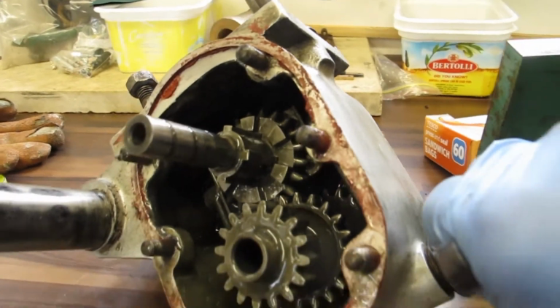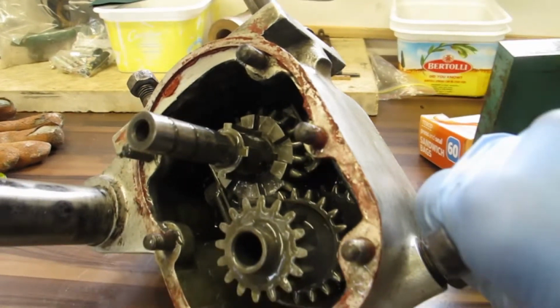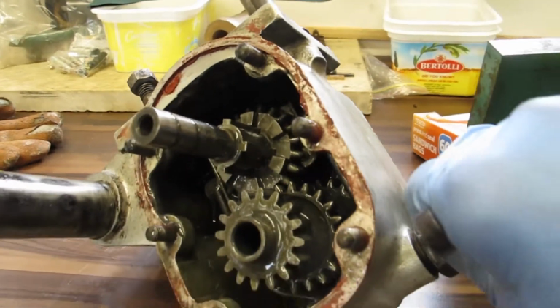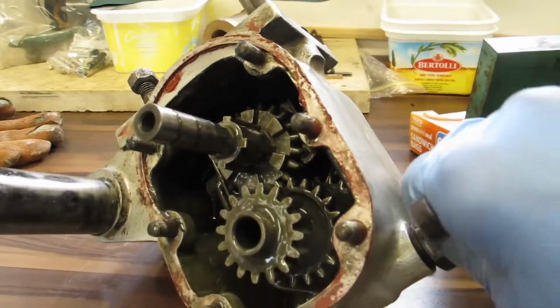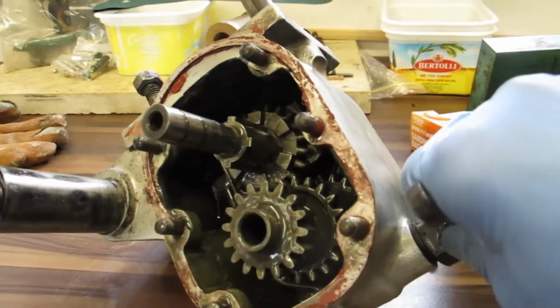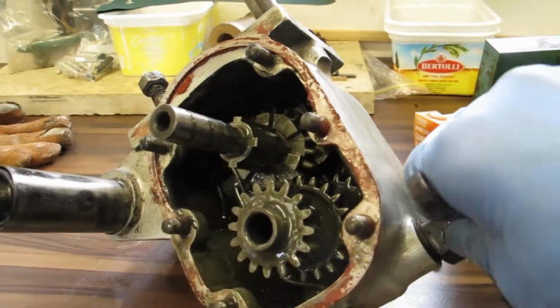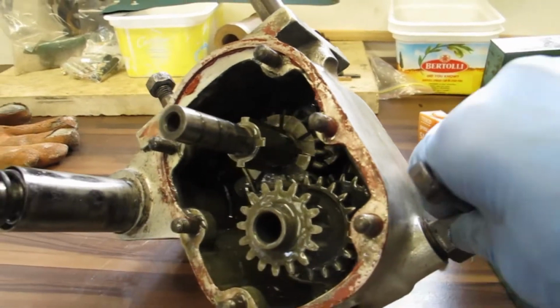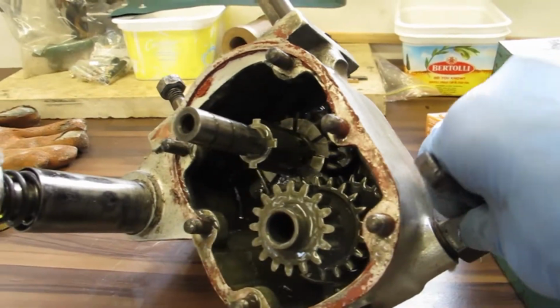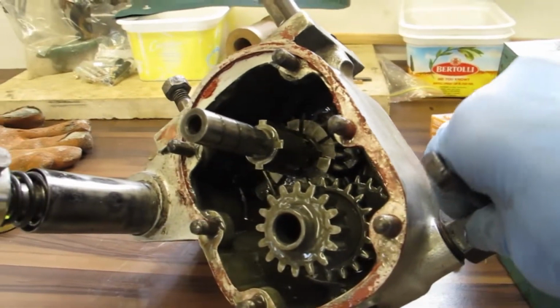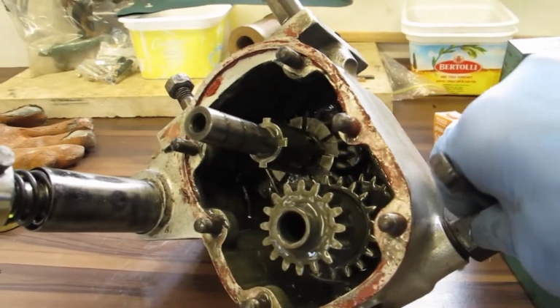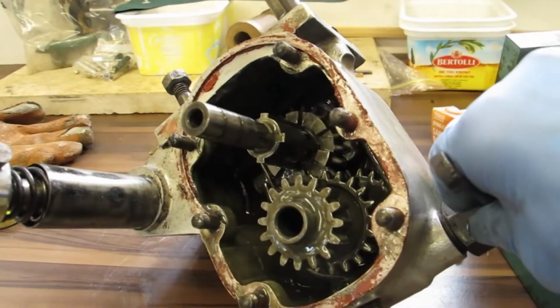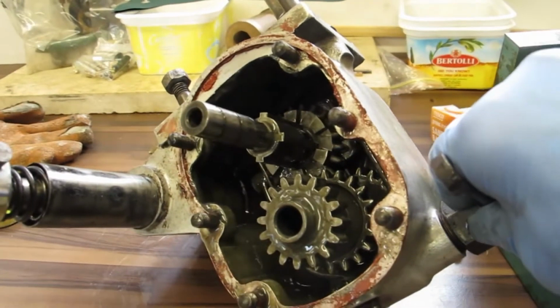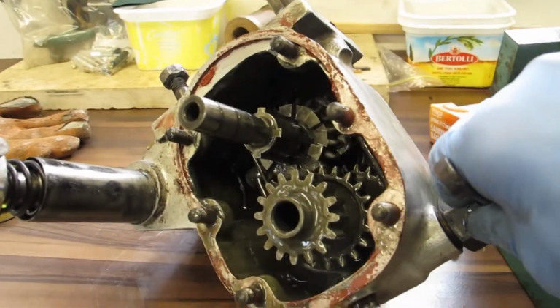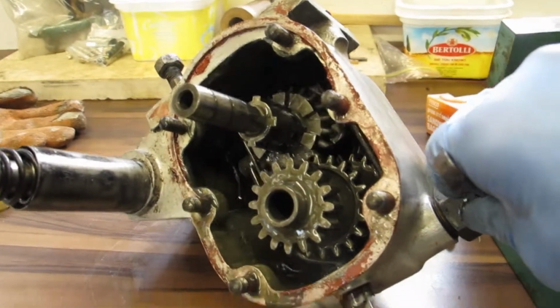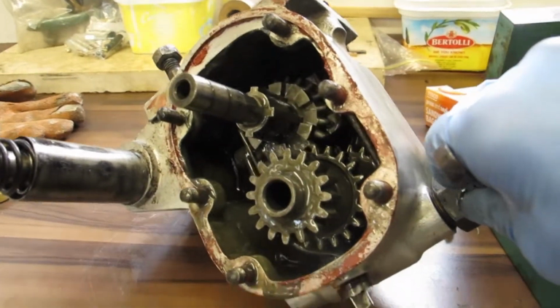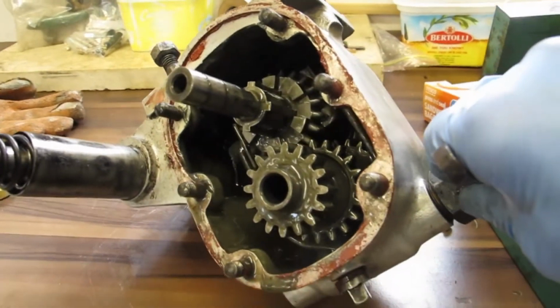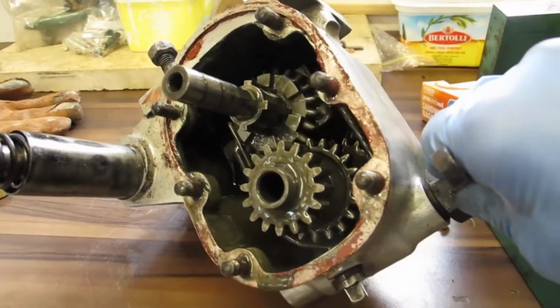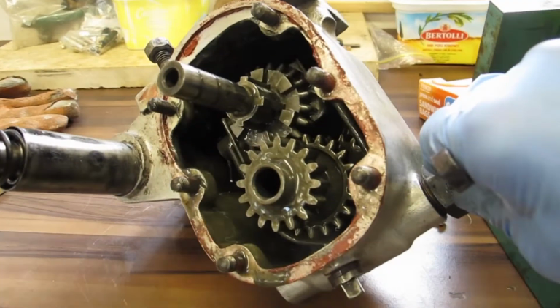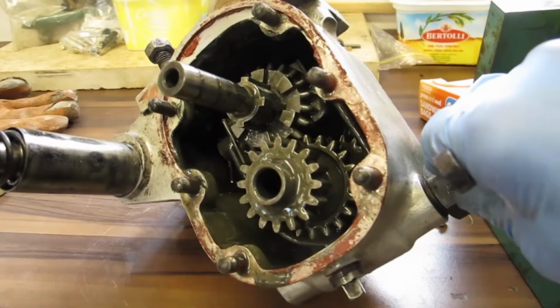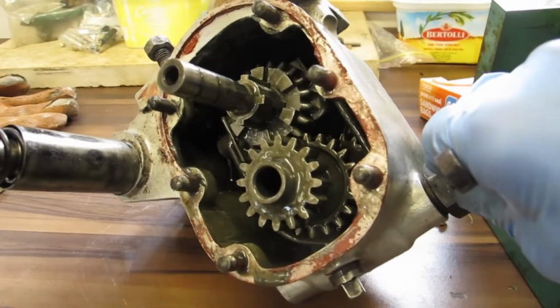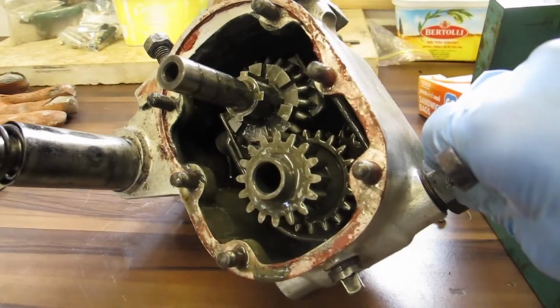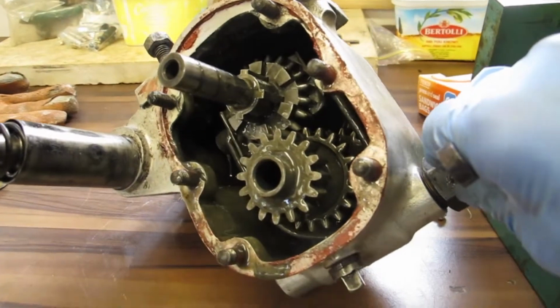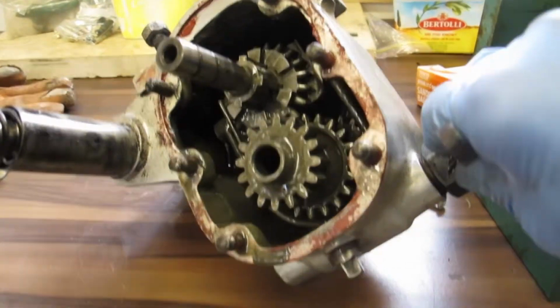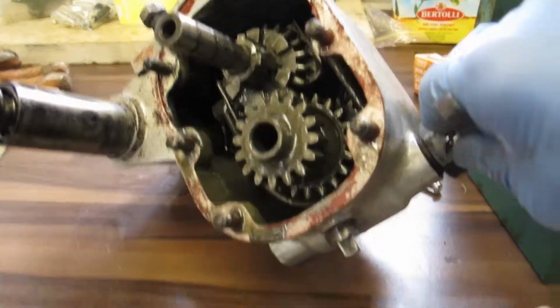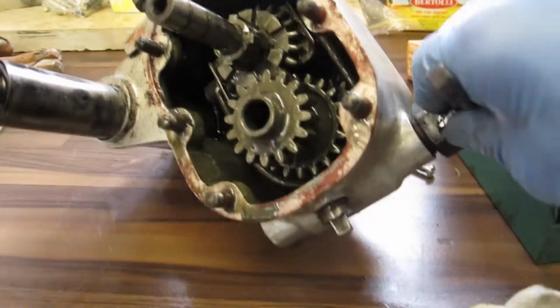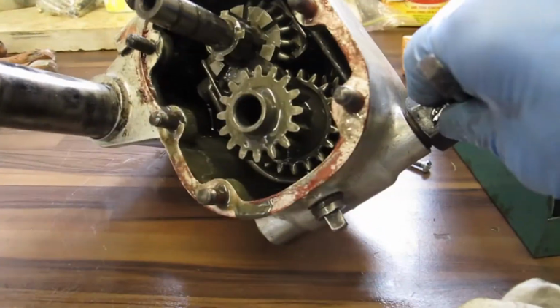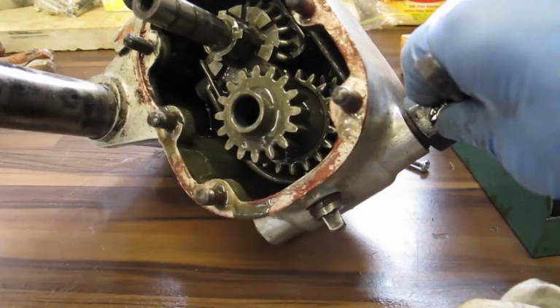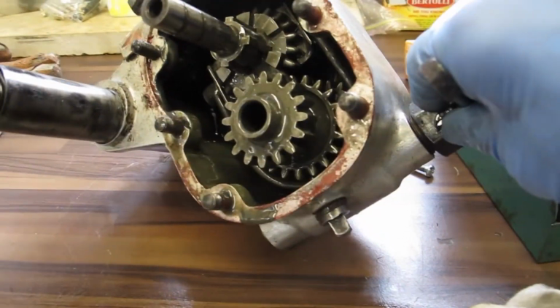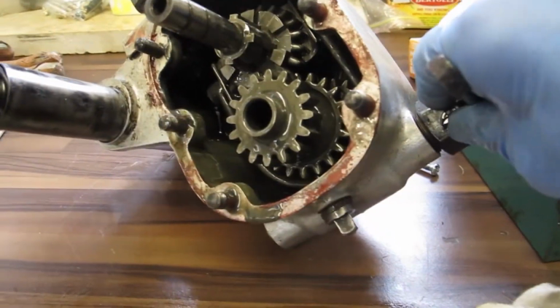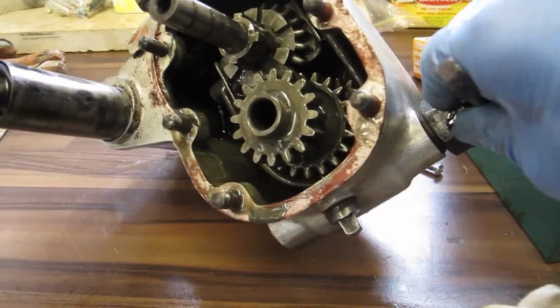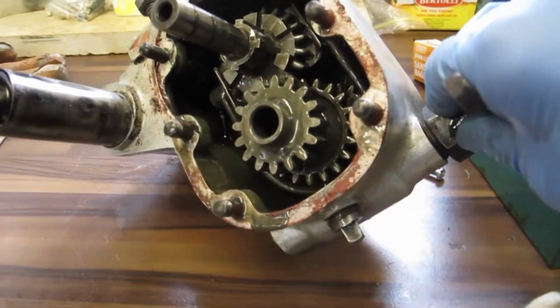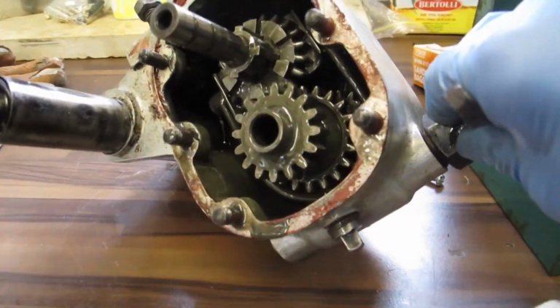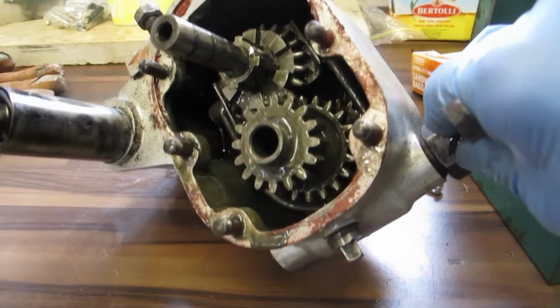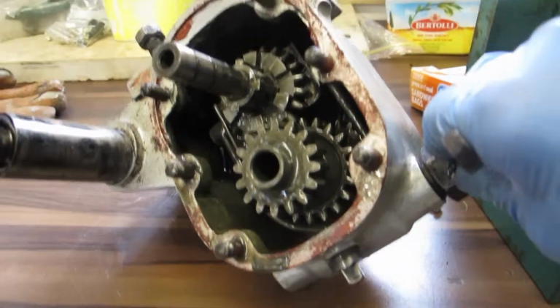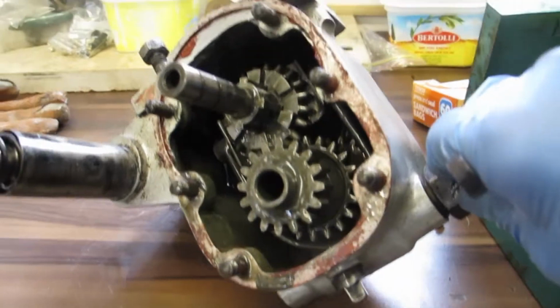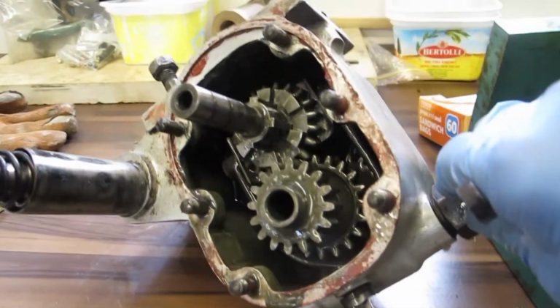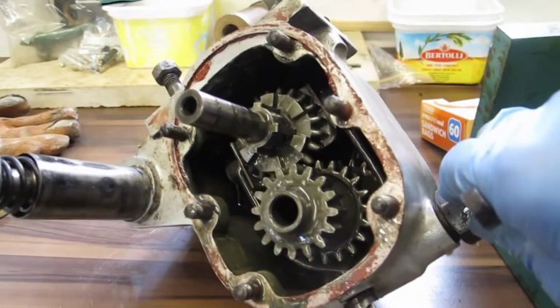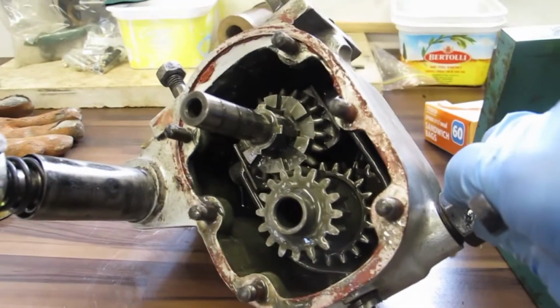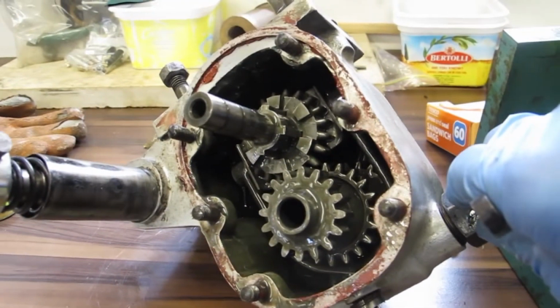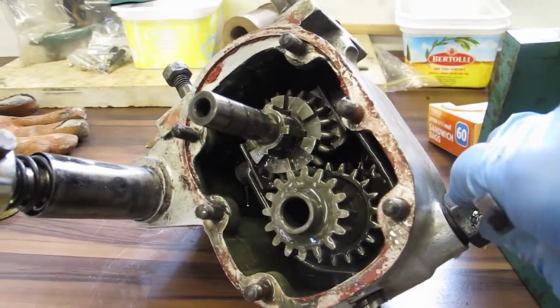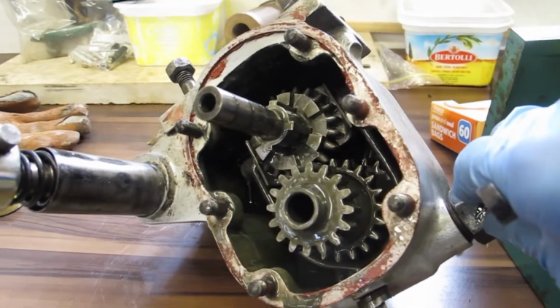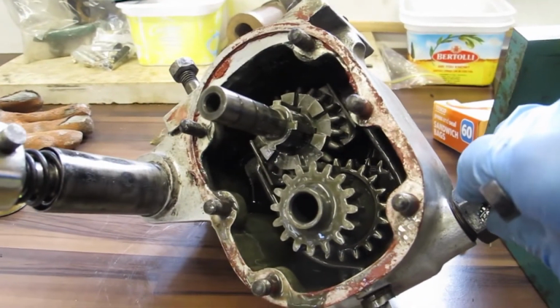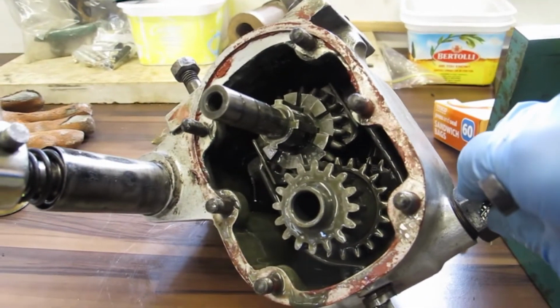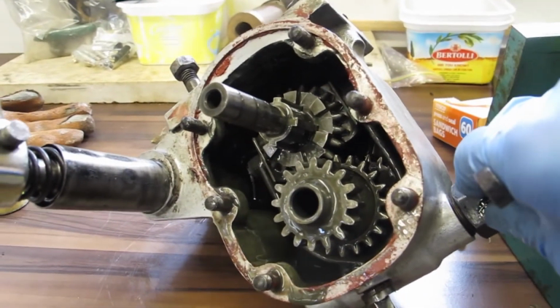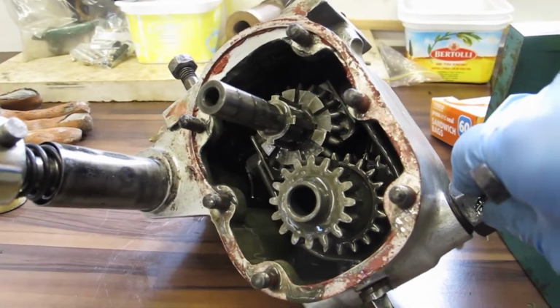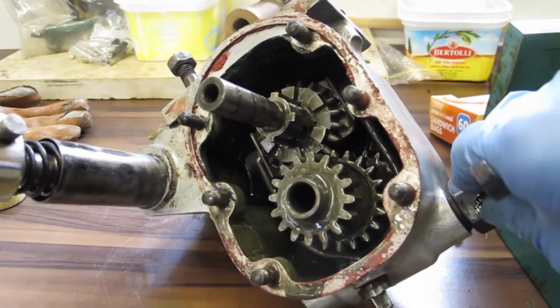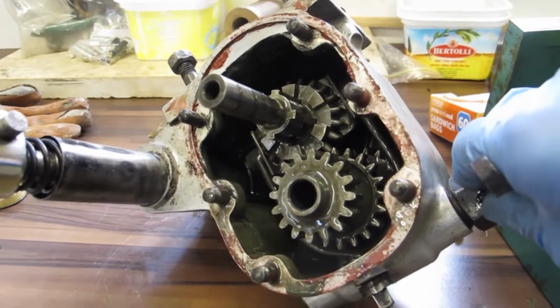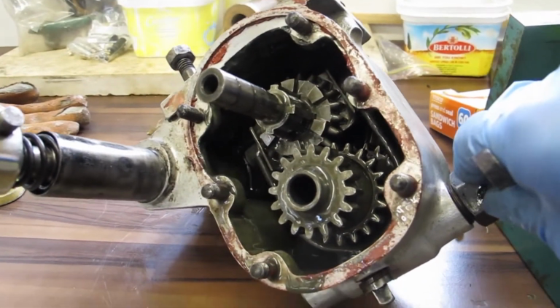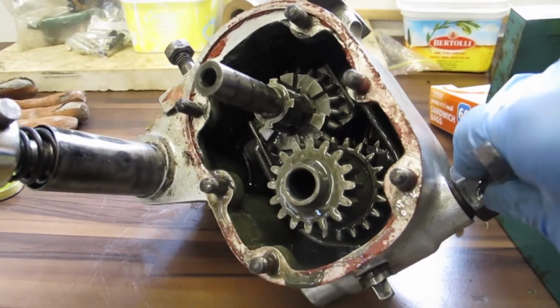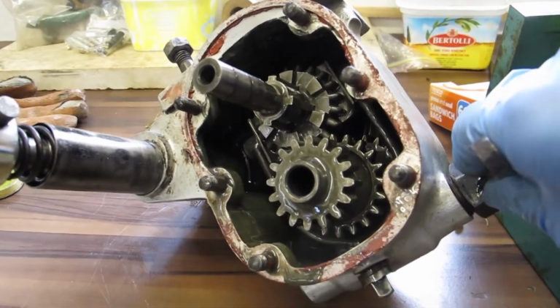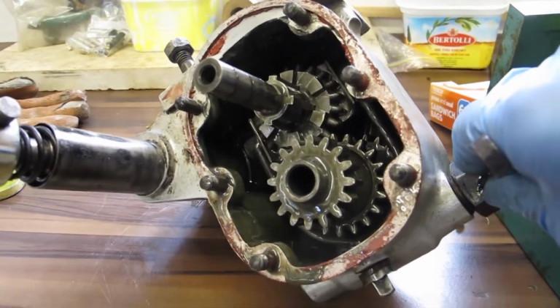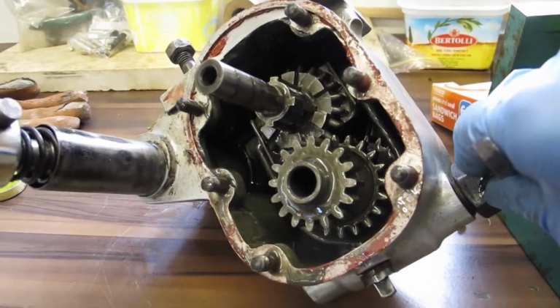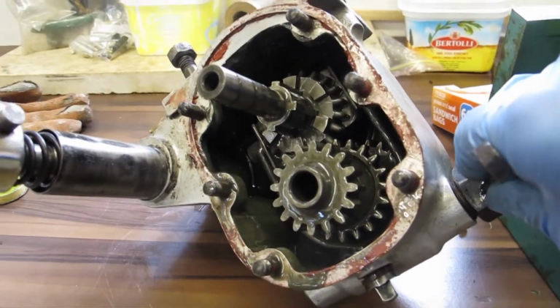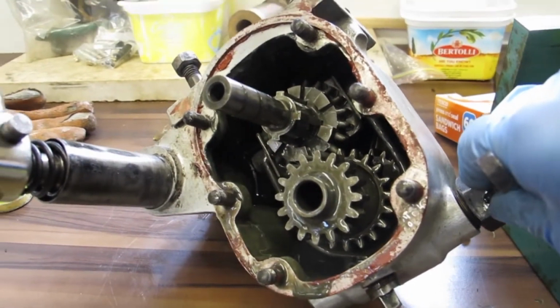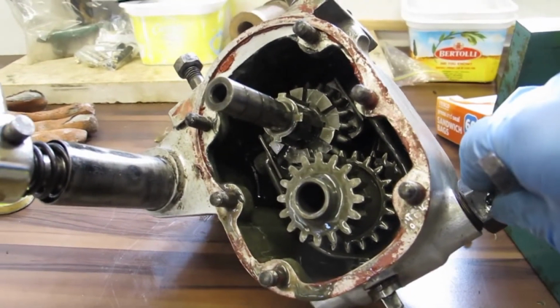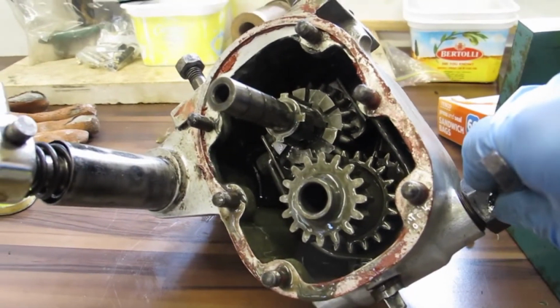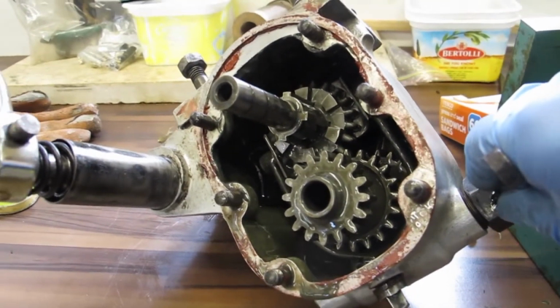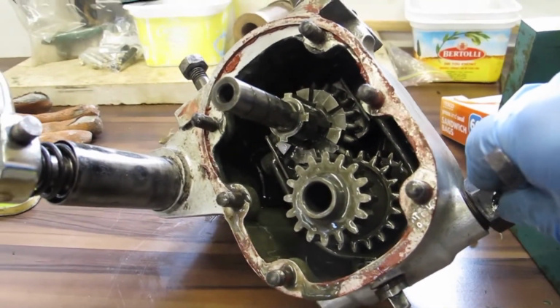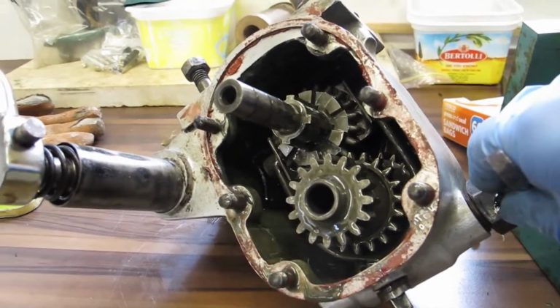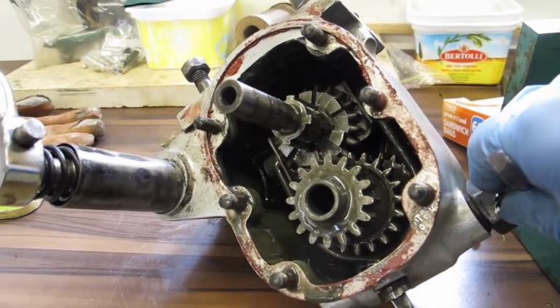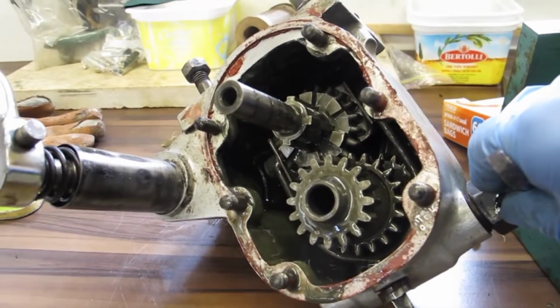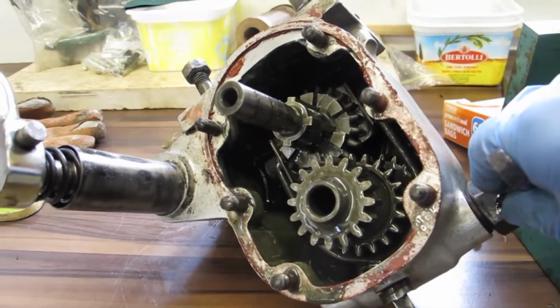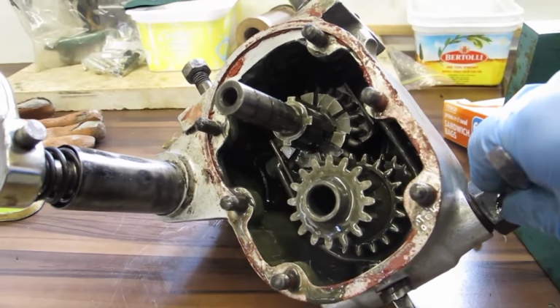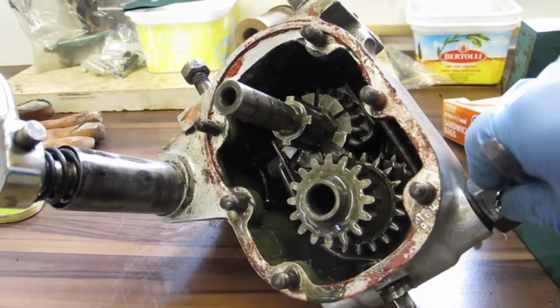Okay, I'm now going to continue the dismantle of the gears and have a look at each of the individual gears on their own.